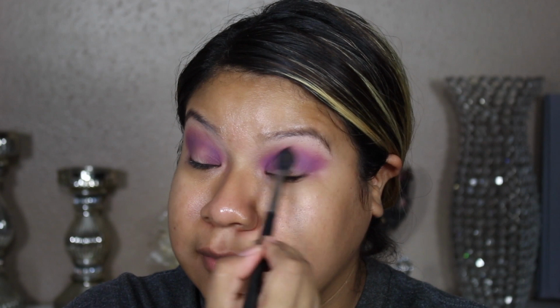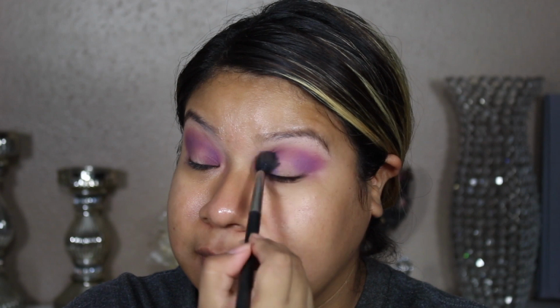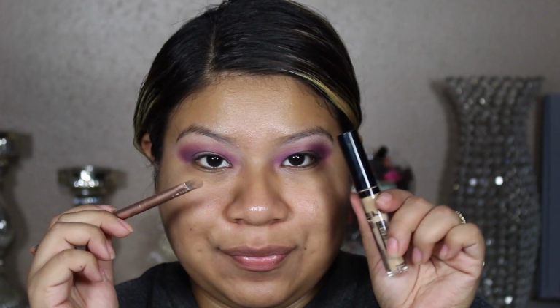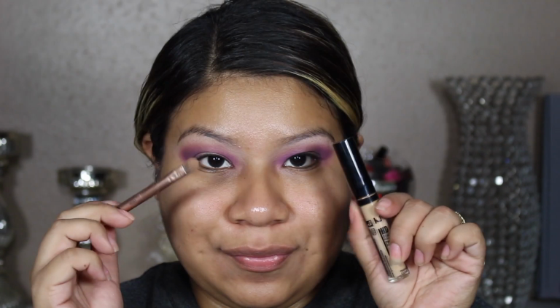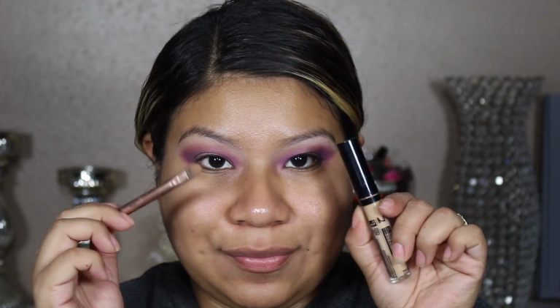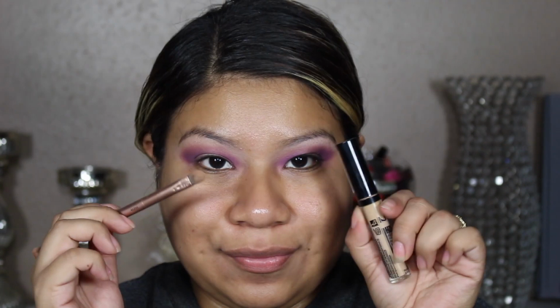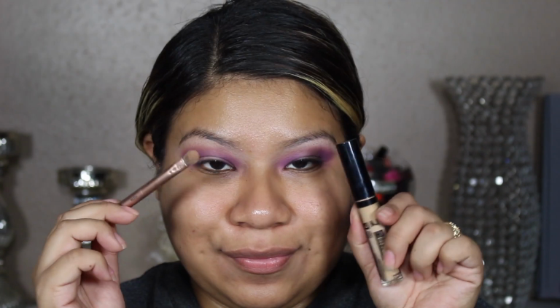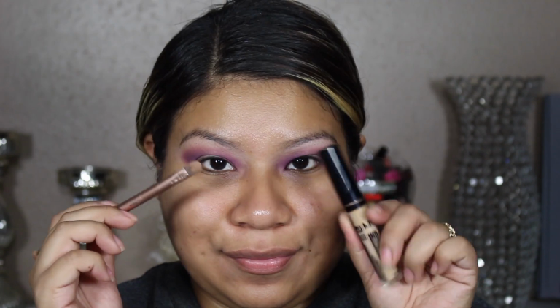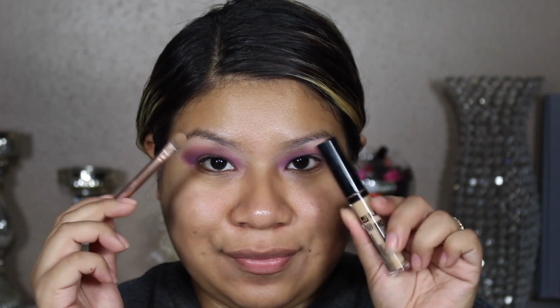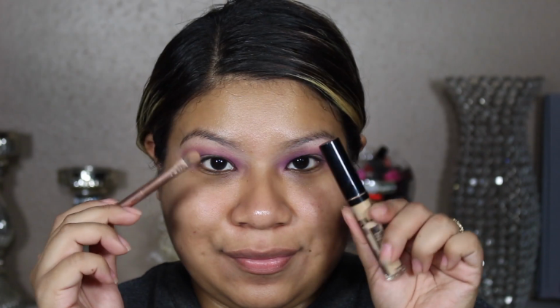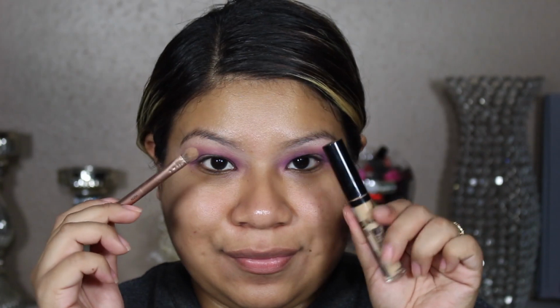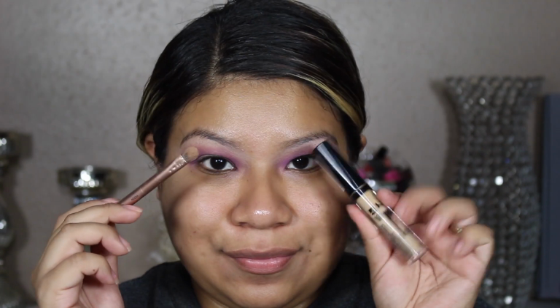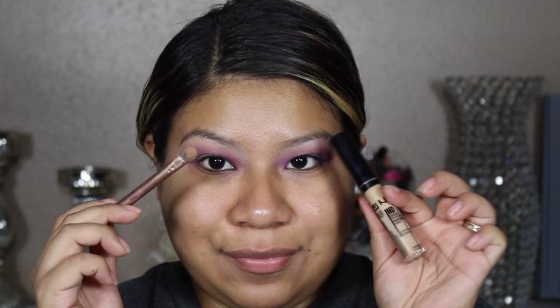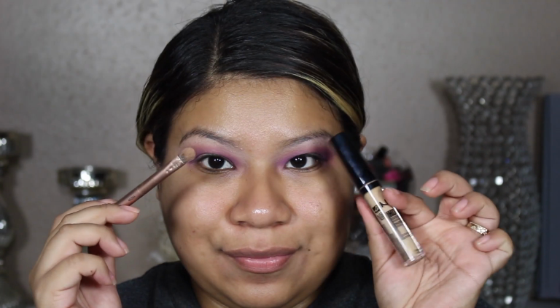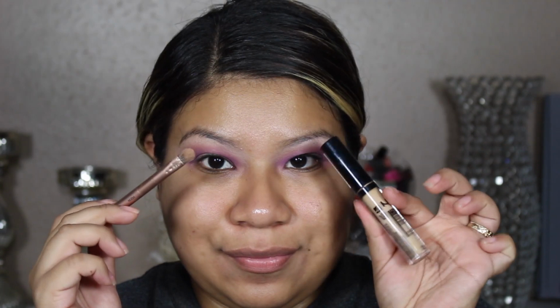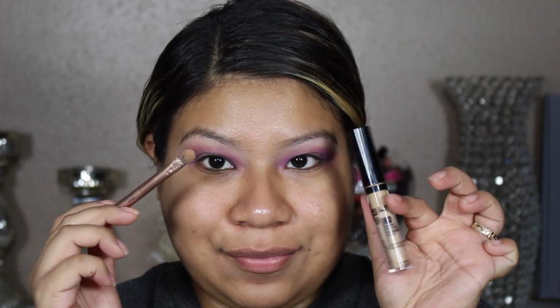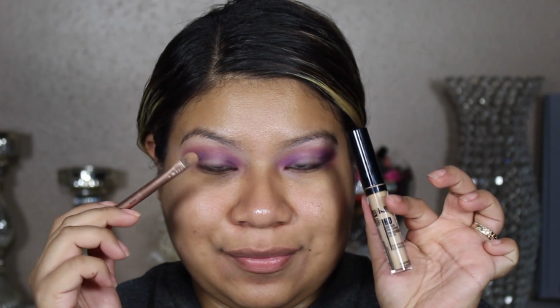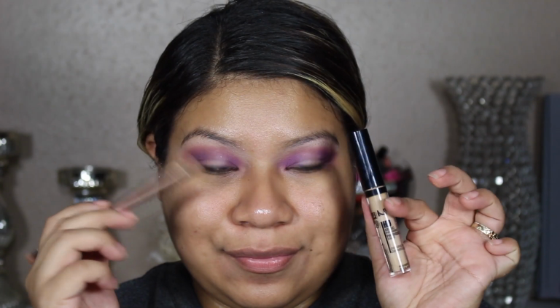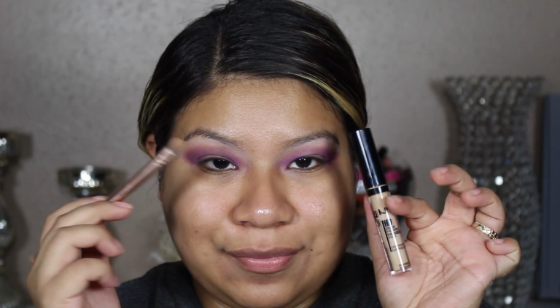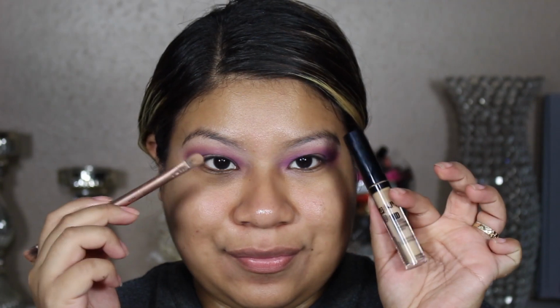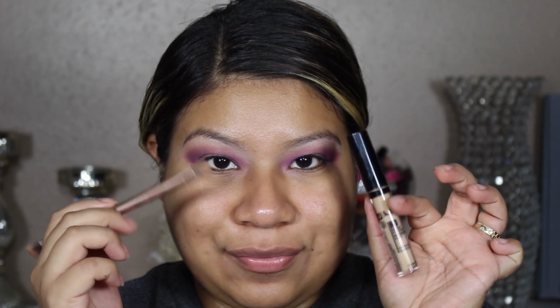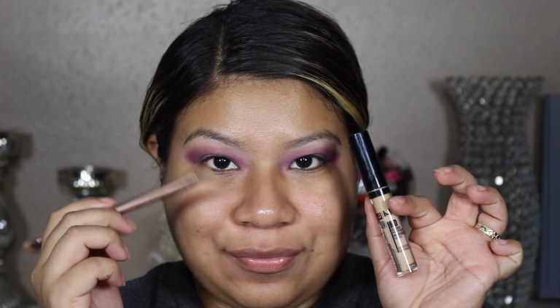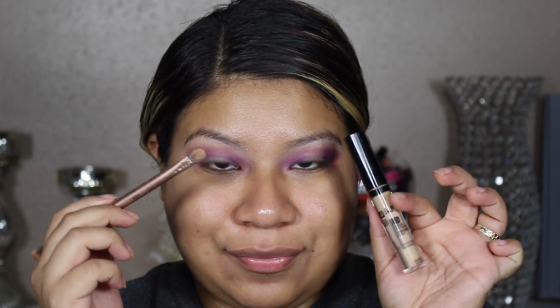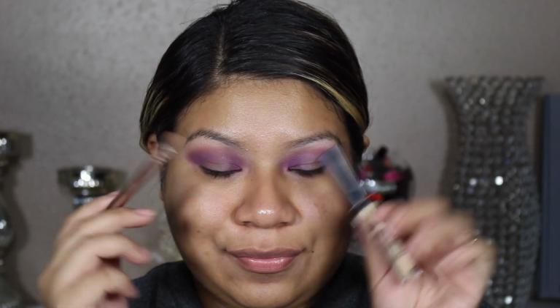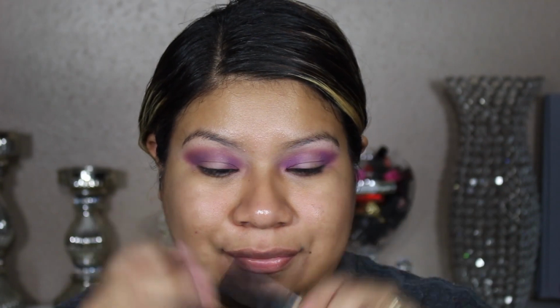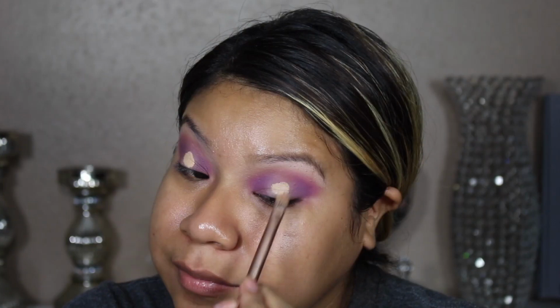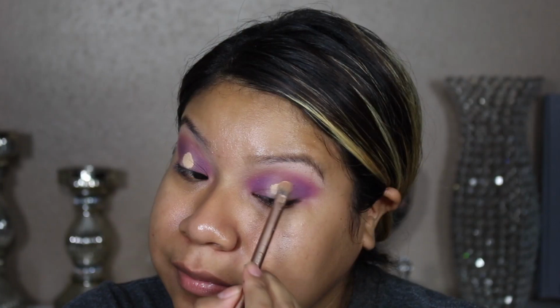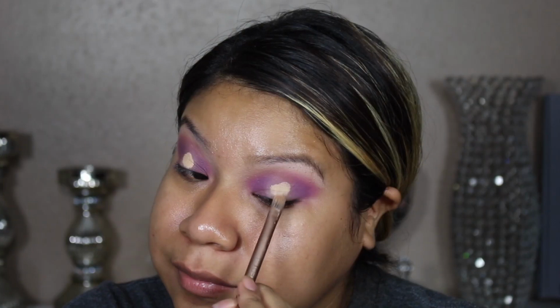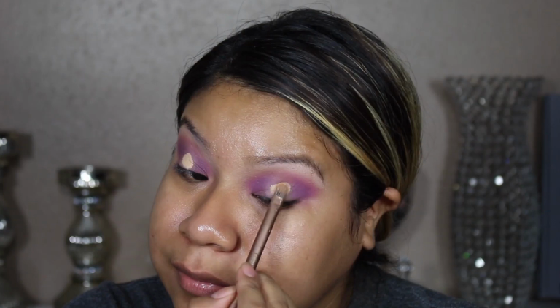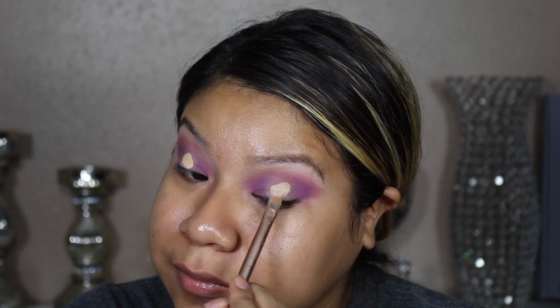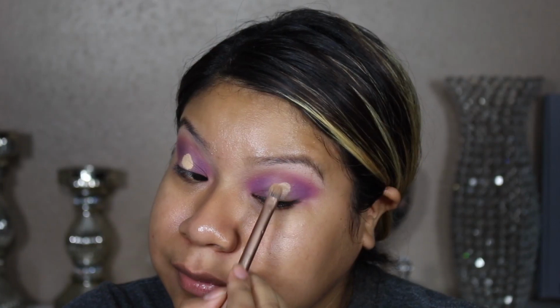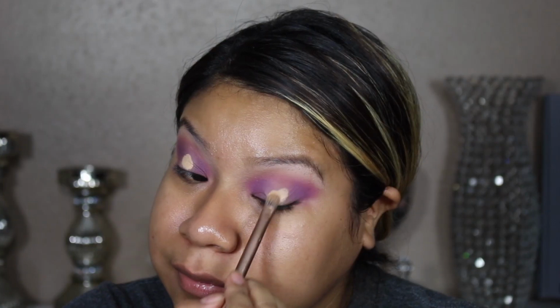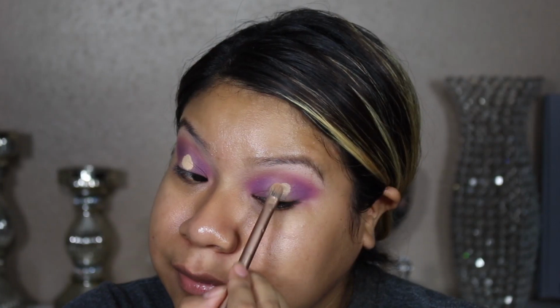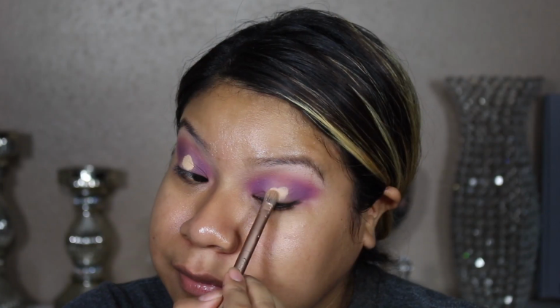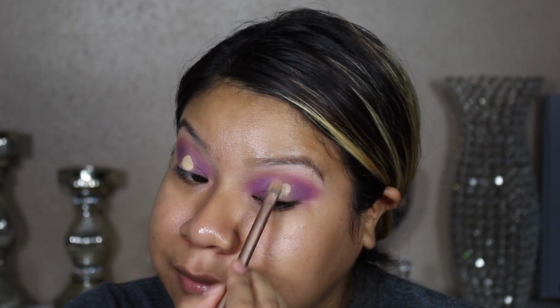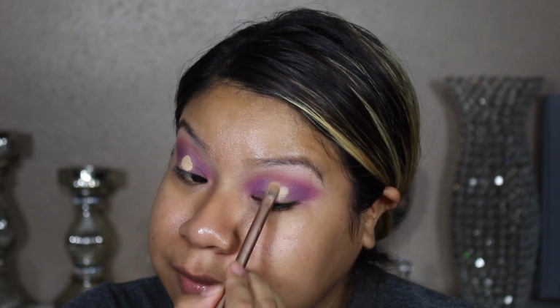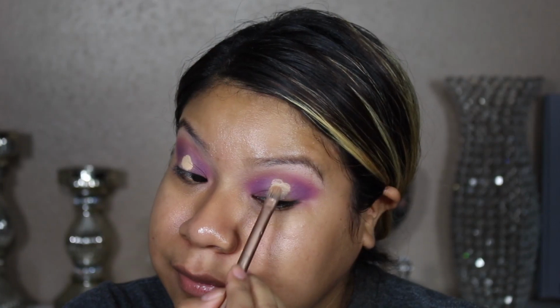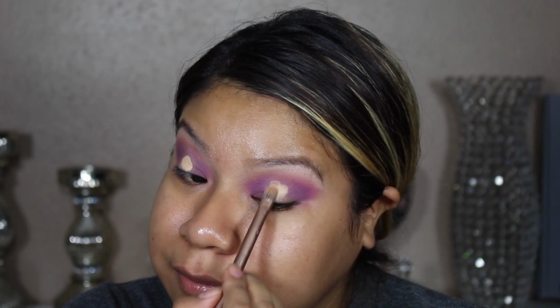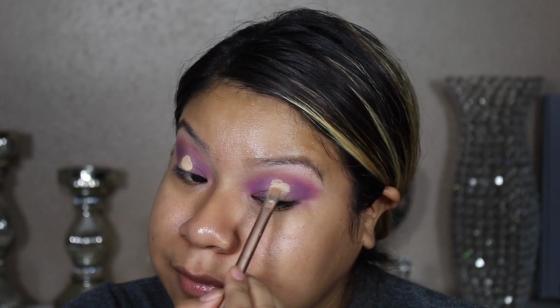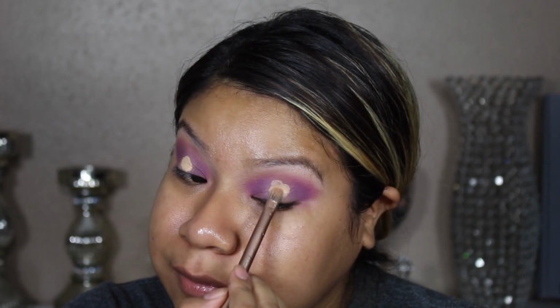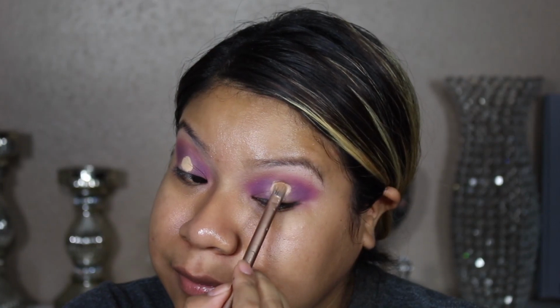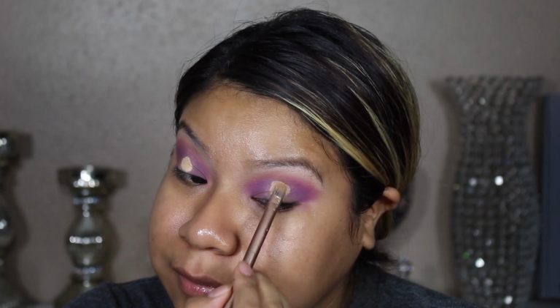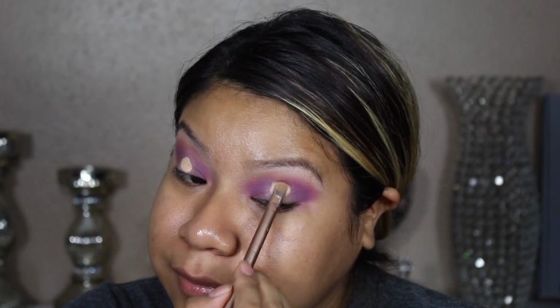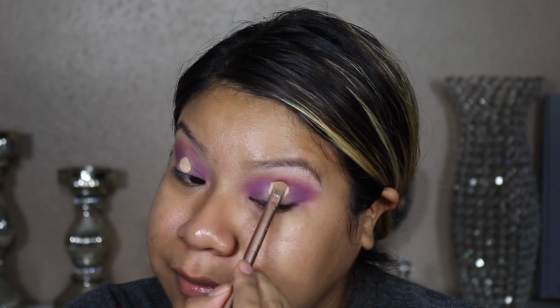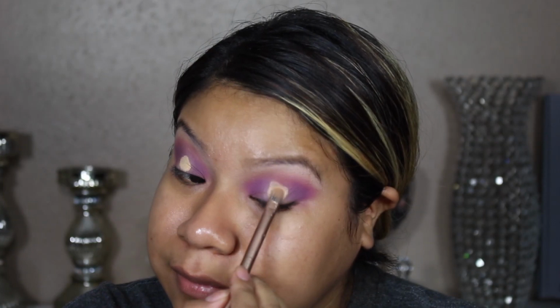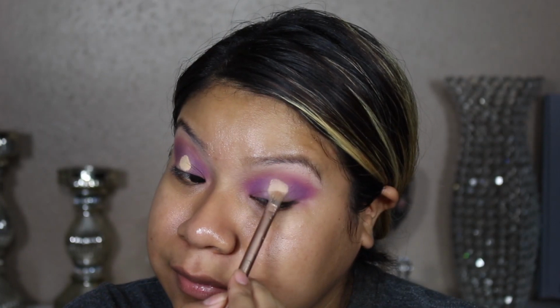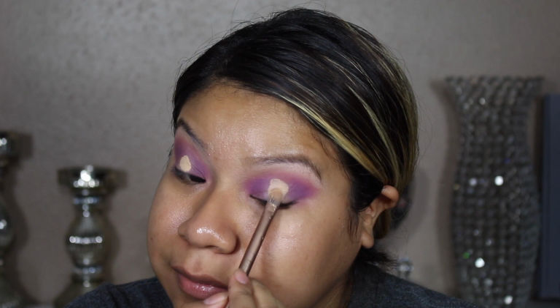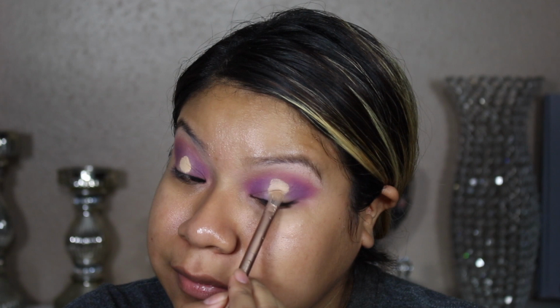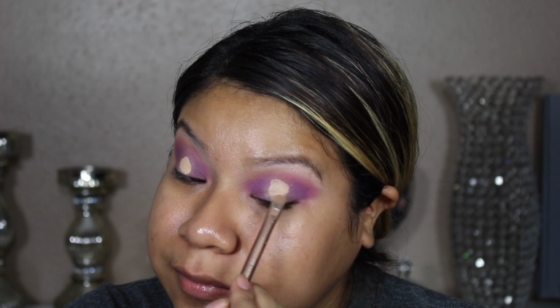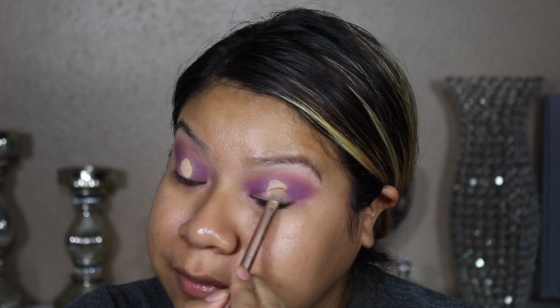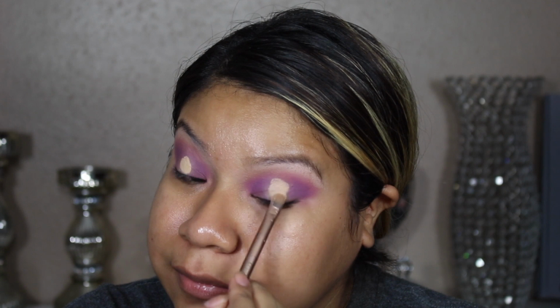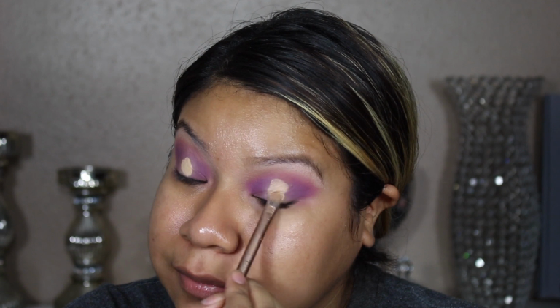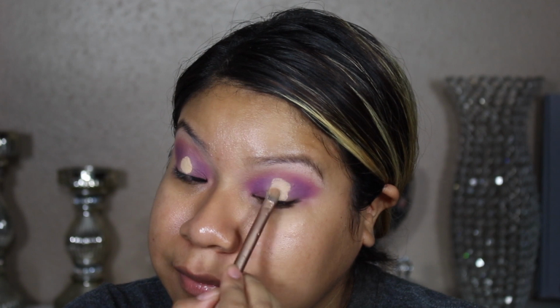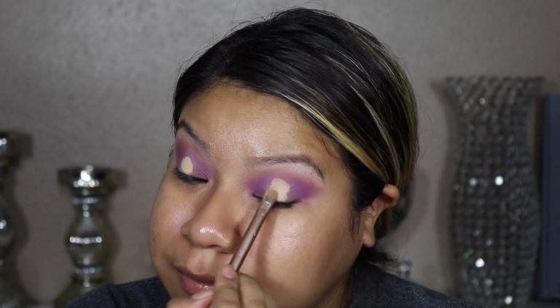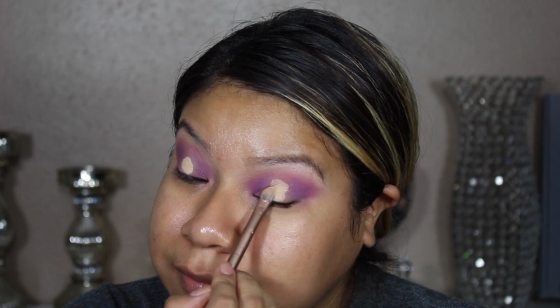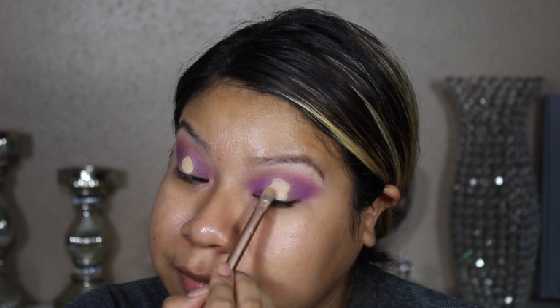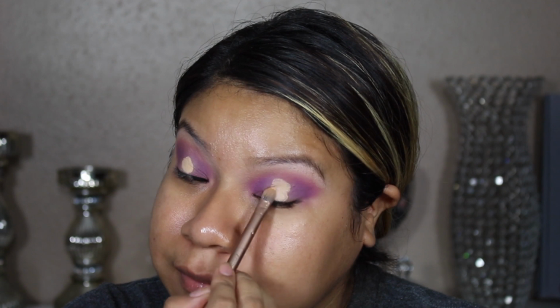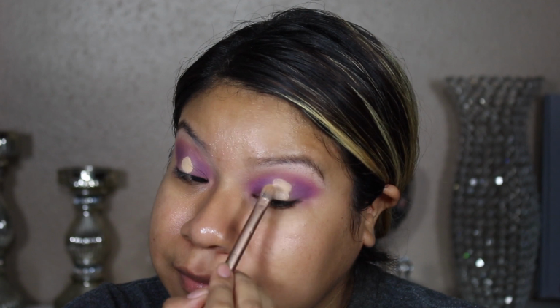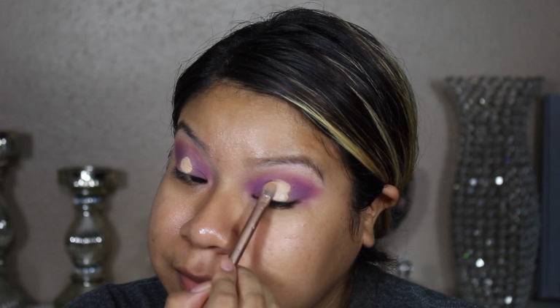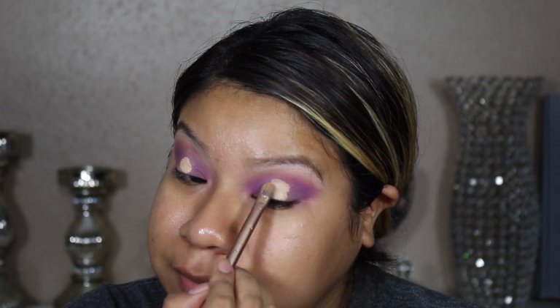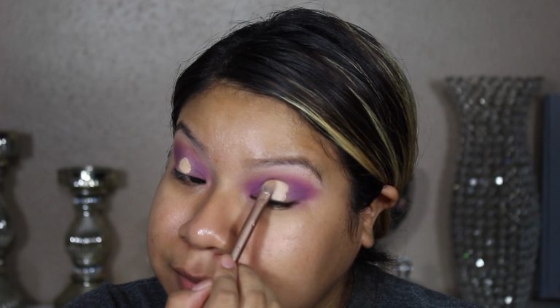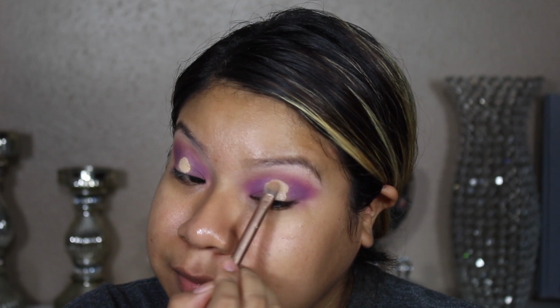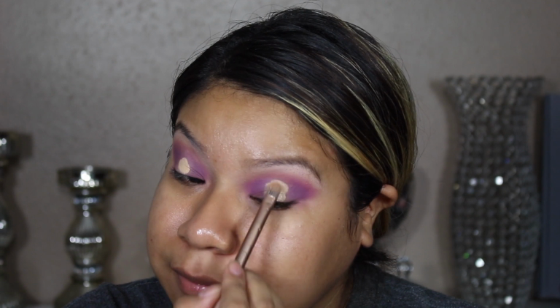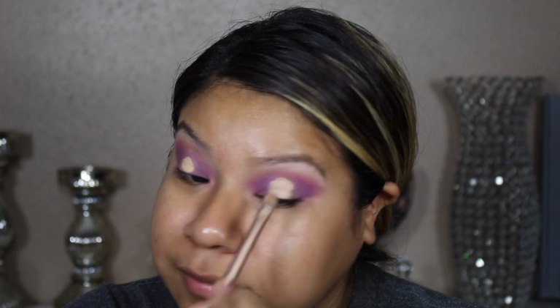Here I'm going to go in with my concealer and a flat brush to help clean up the center of the eye.